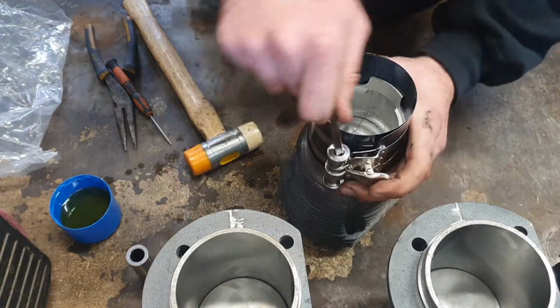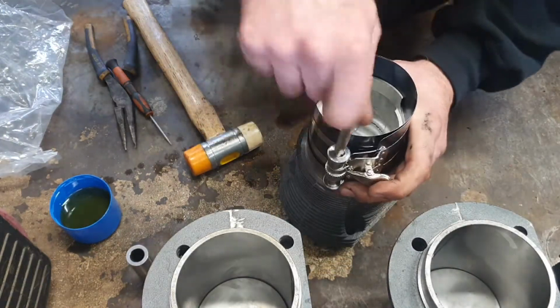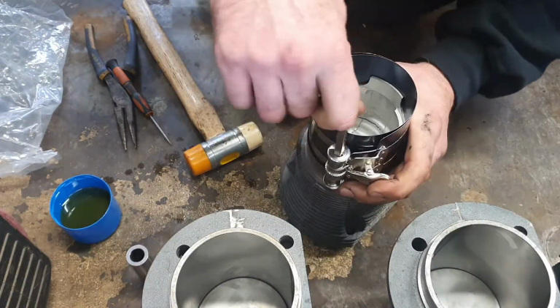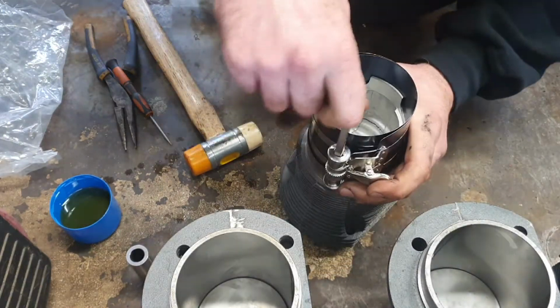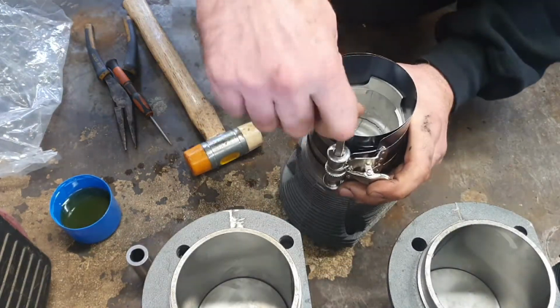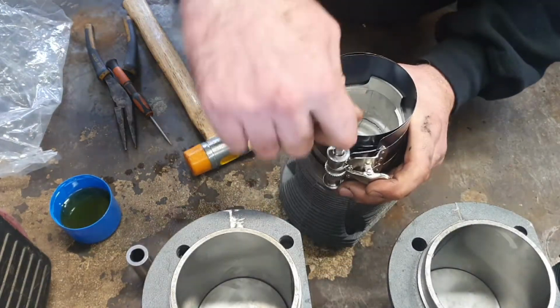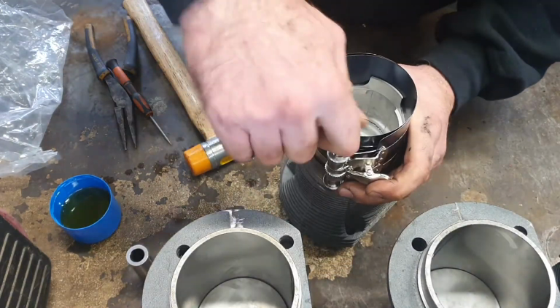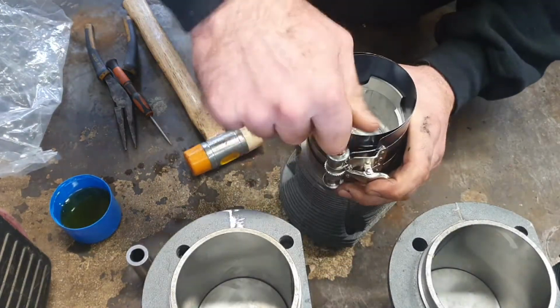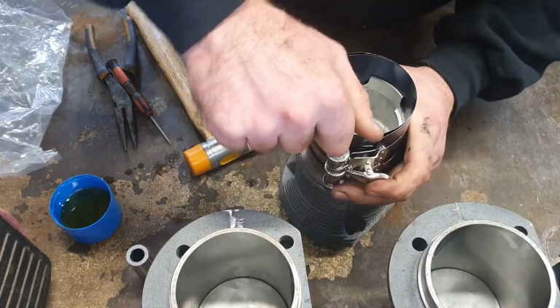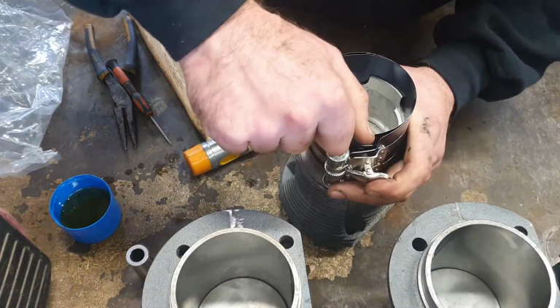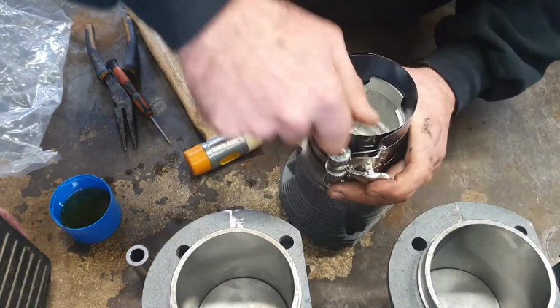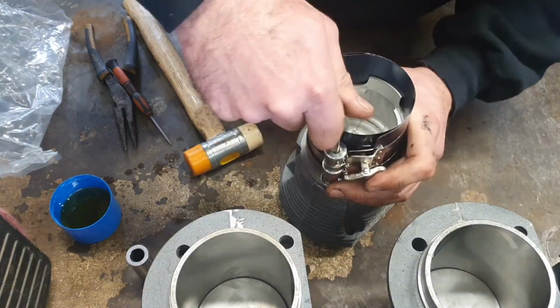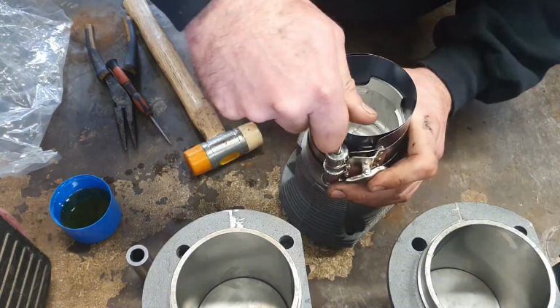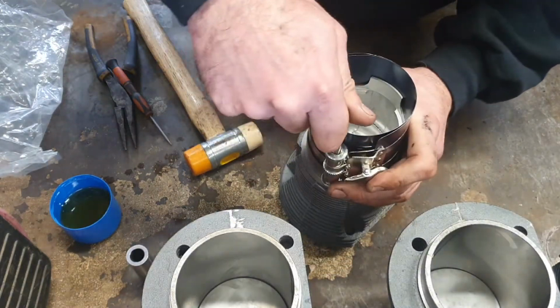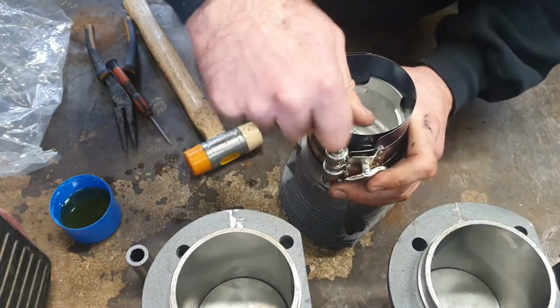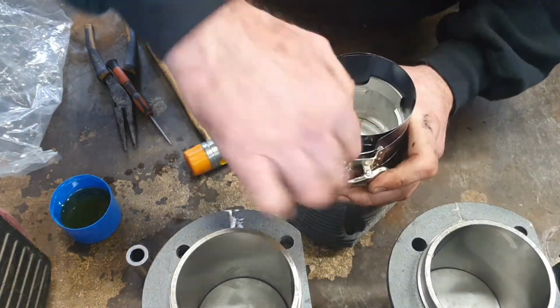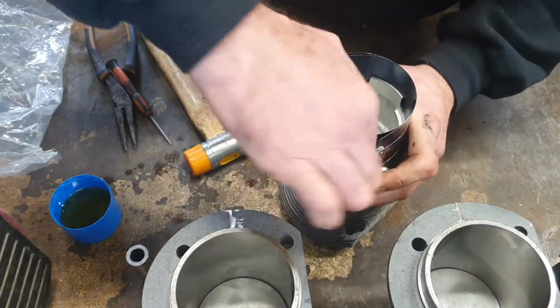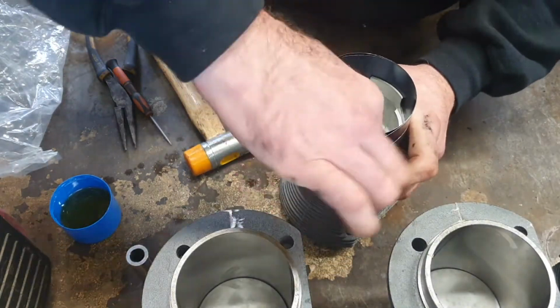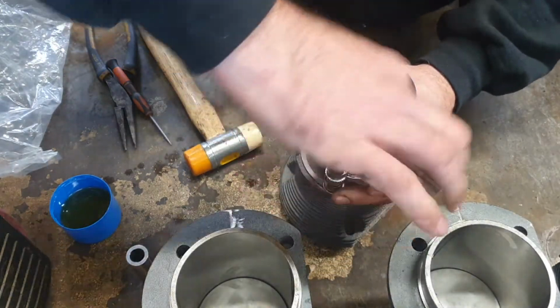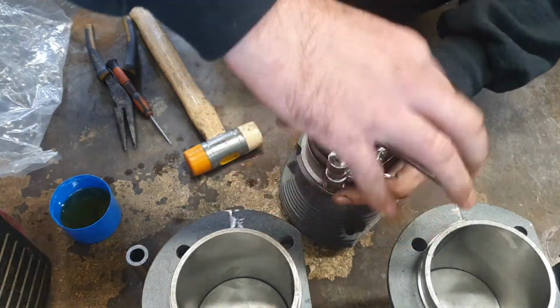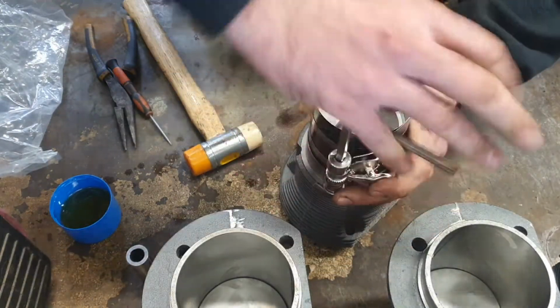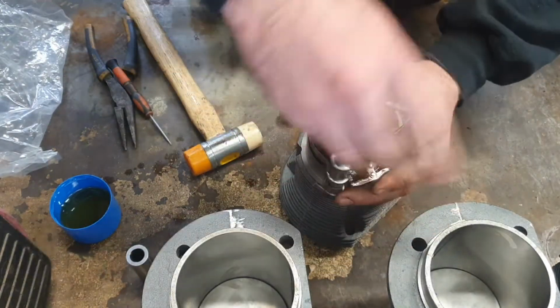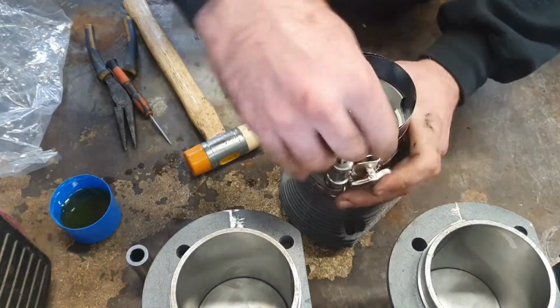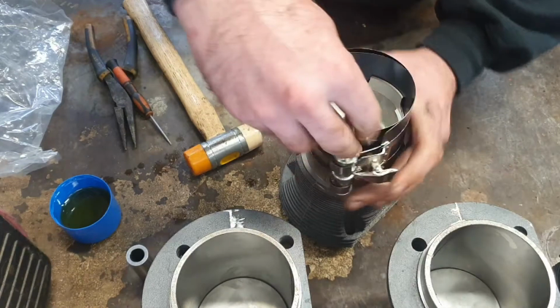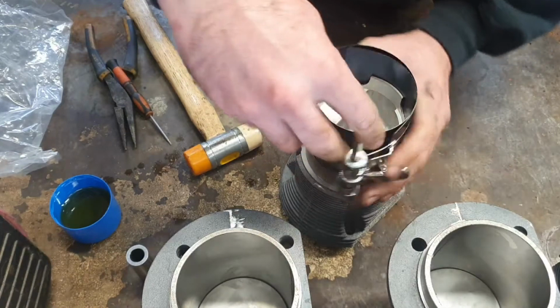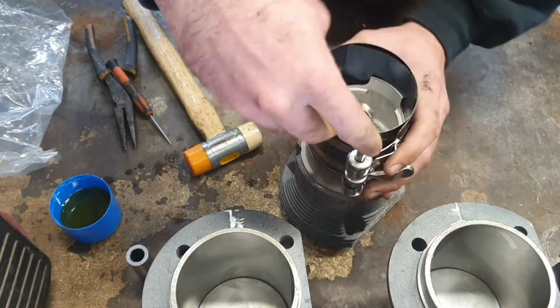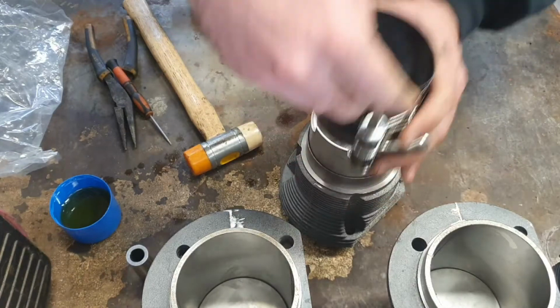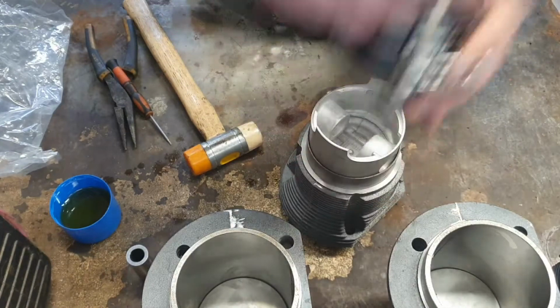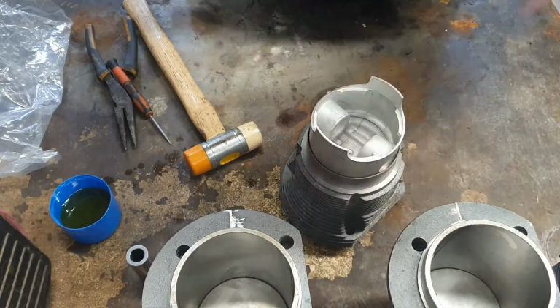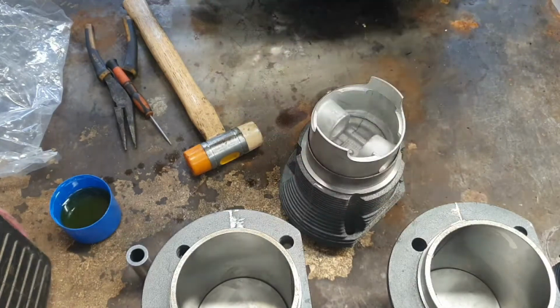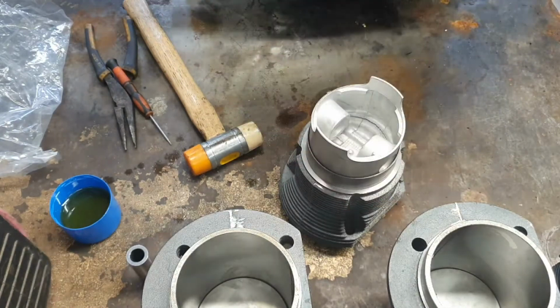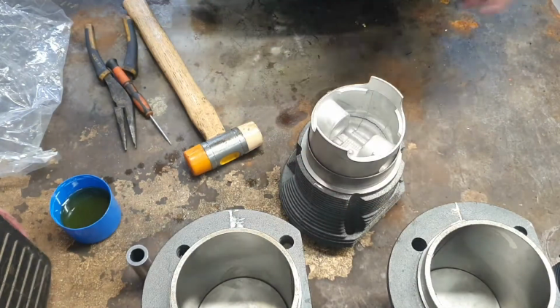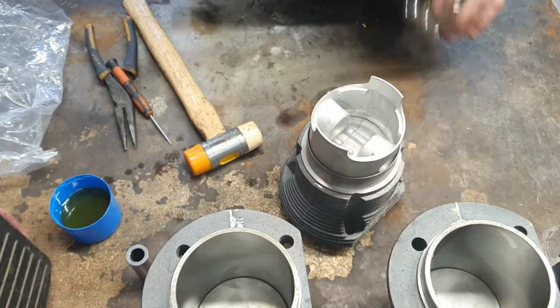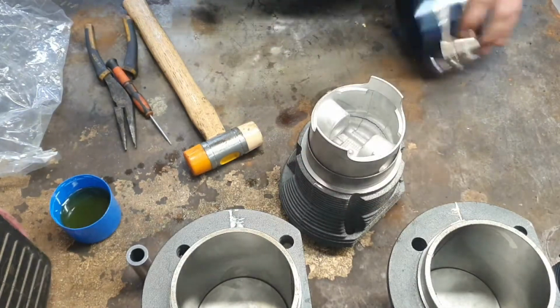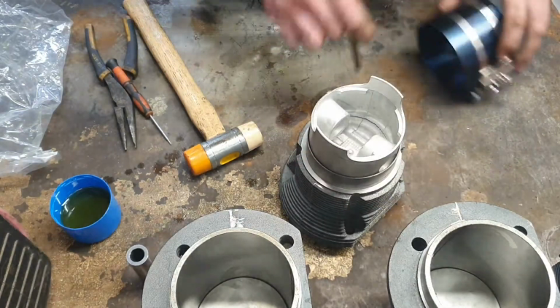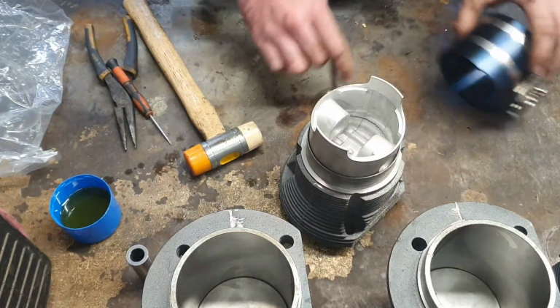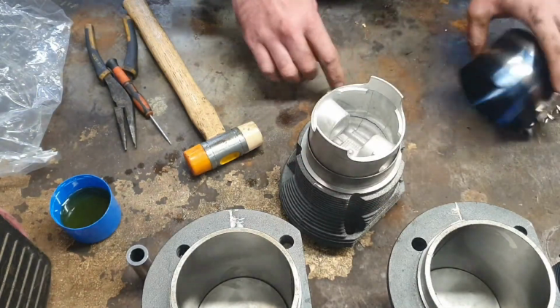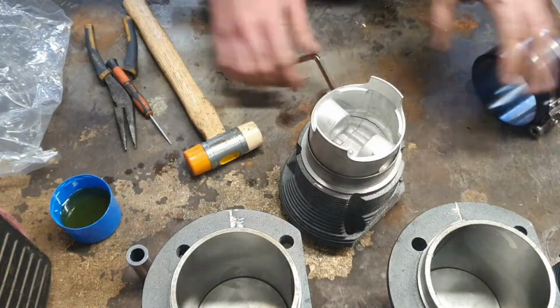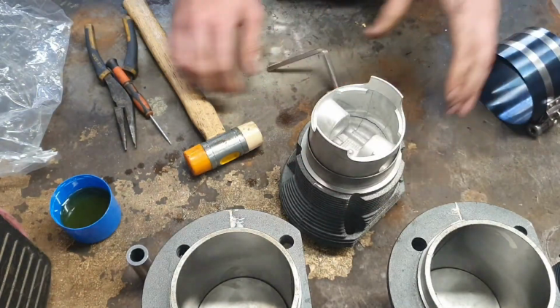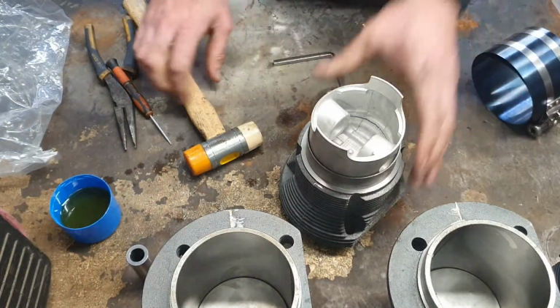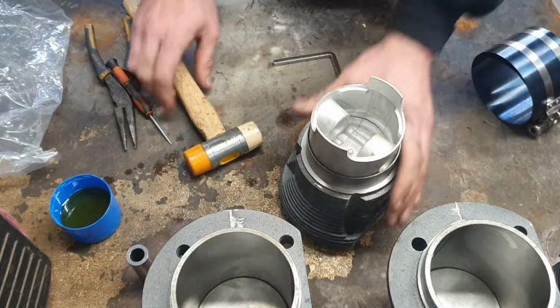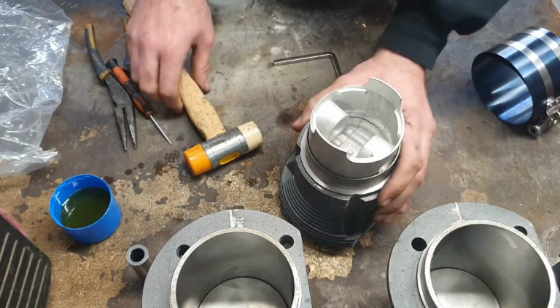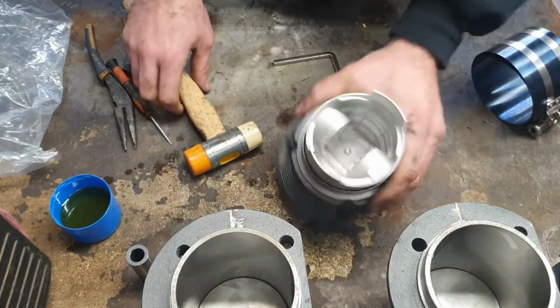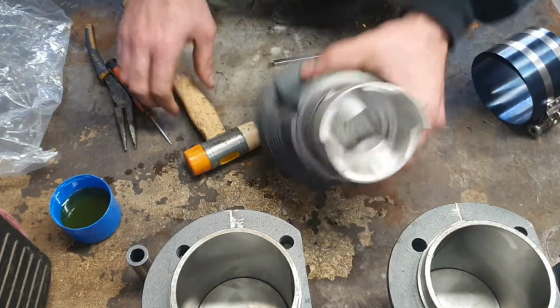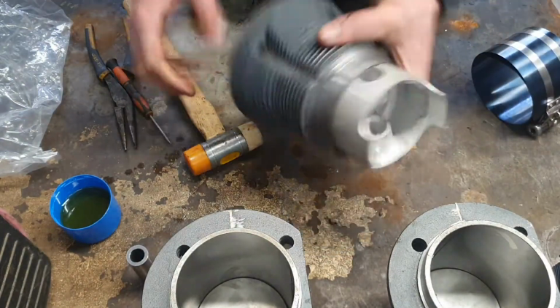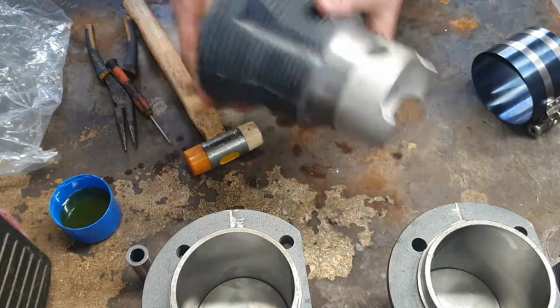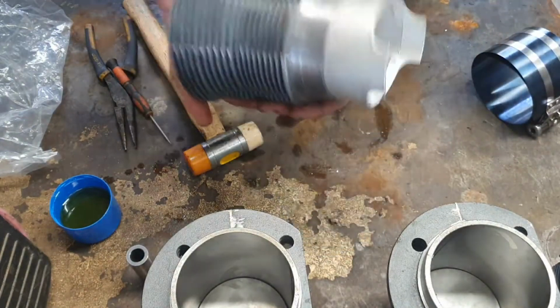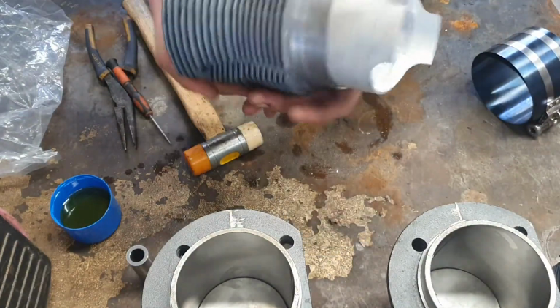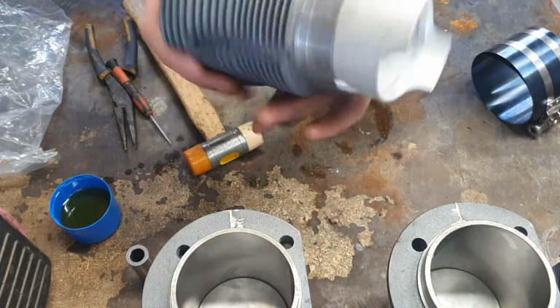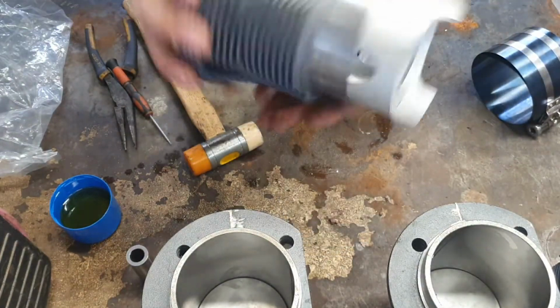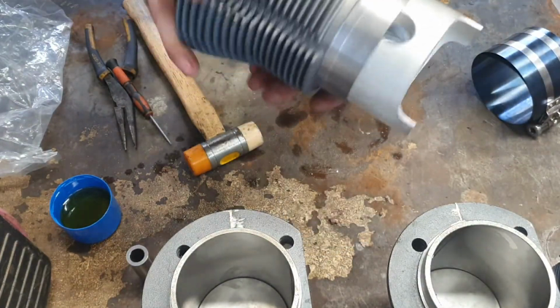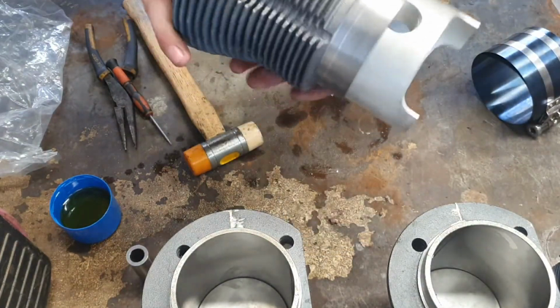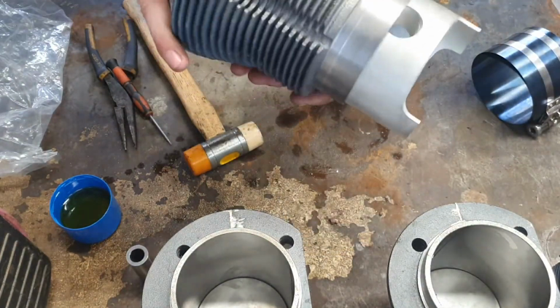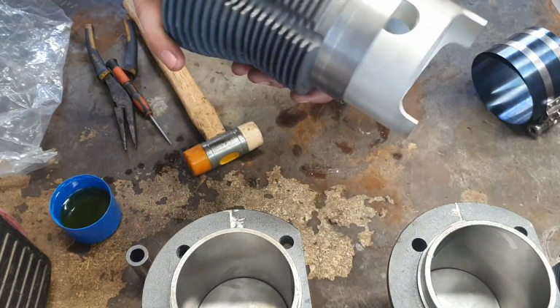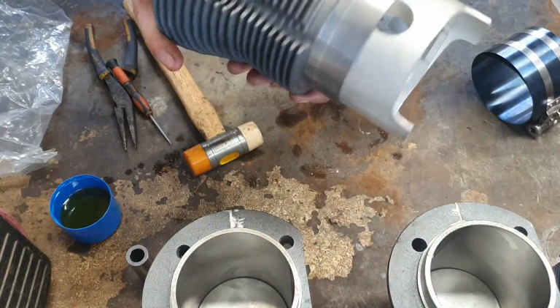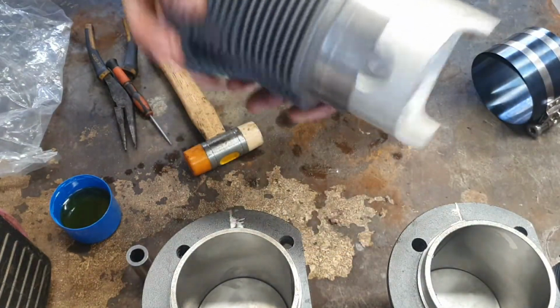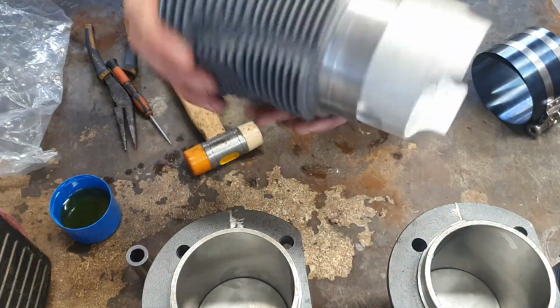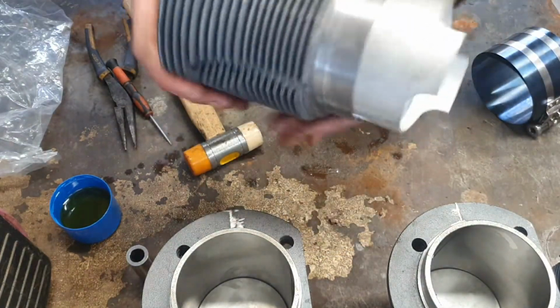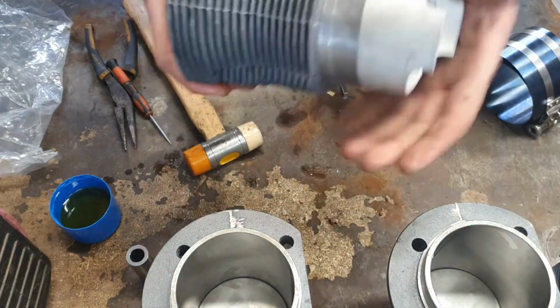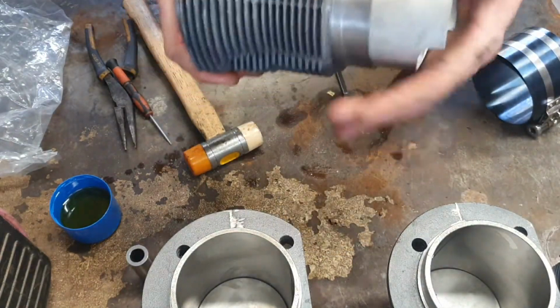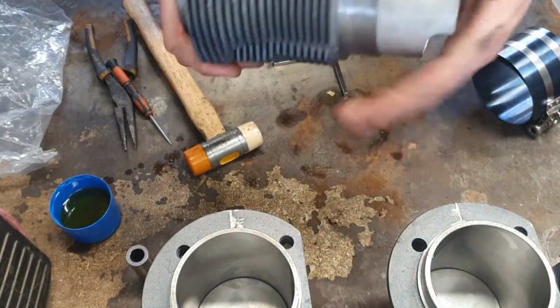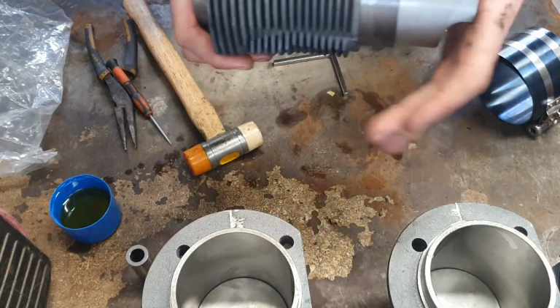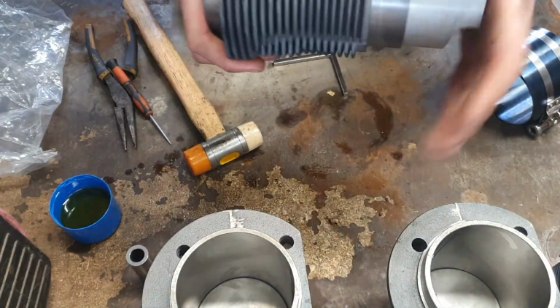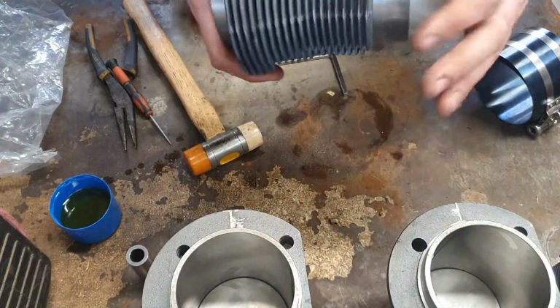The cylinder goes in from the back end. It's got a slight beveled edge which makes it slide in, and it's really that easy.